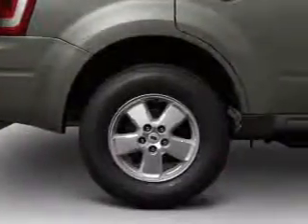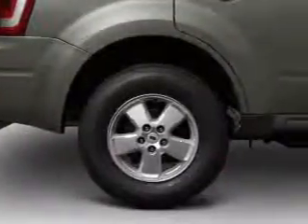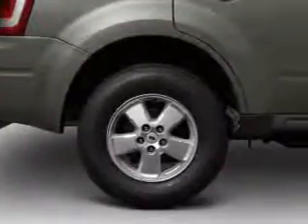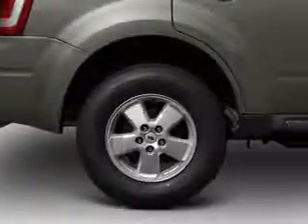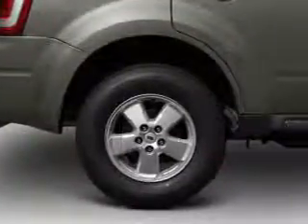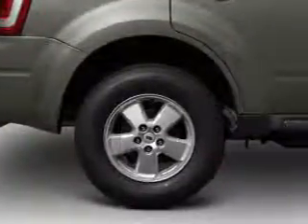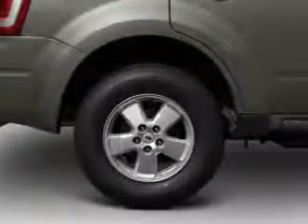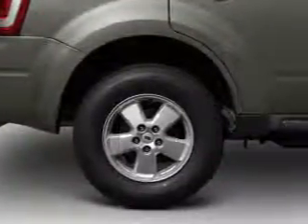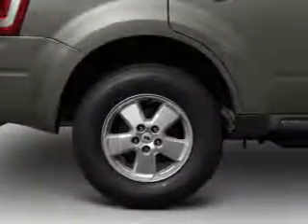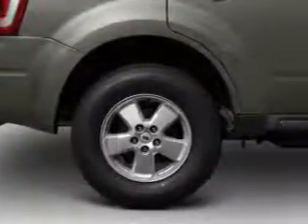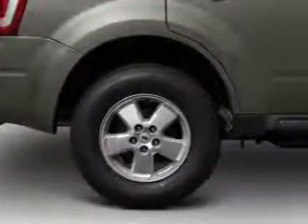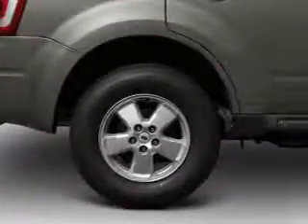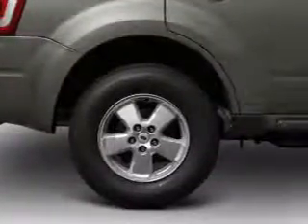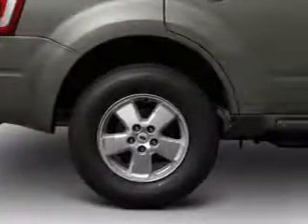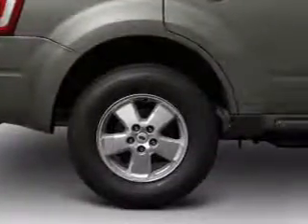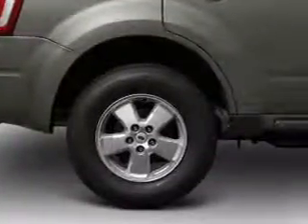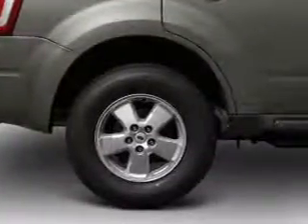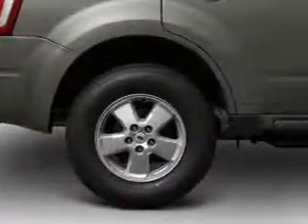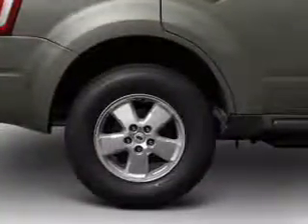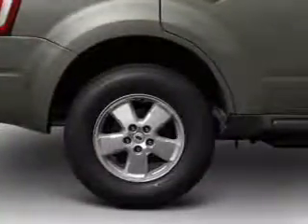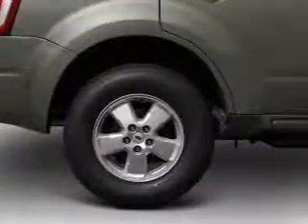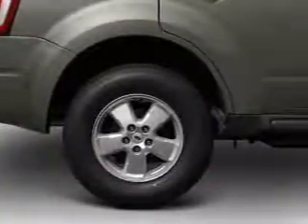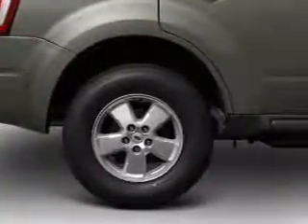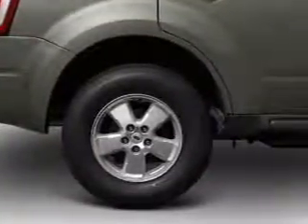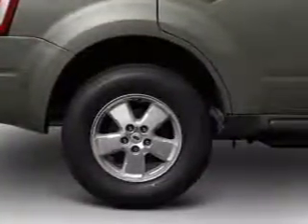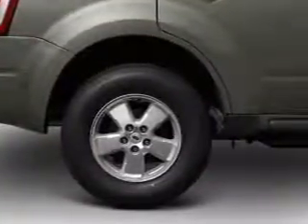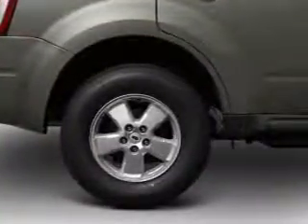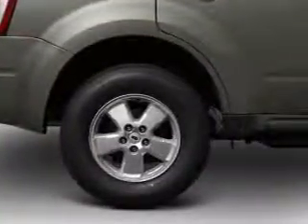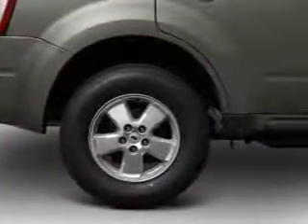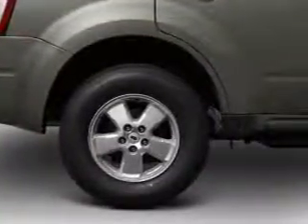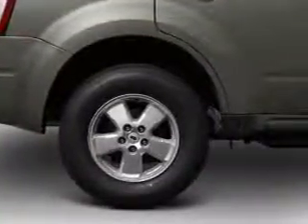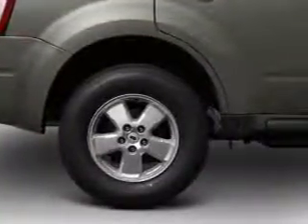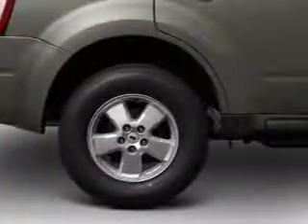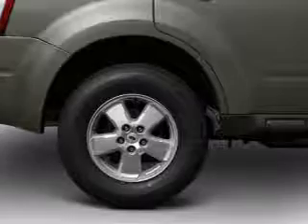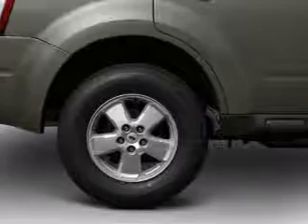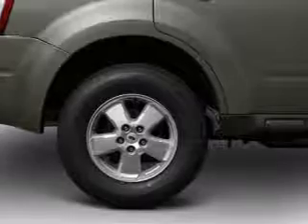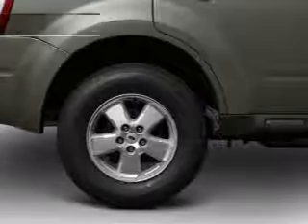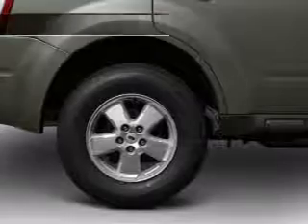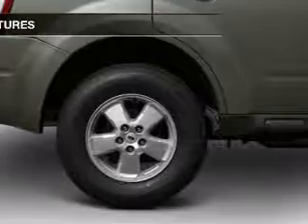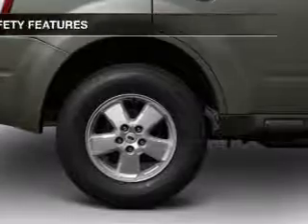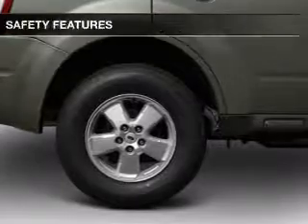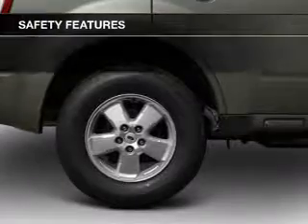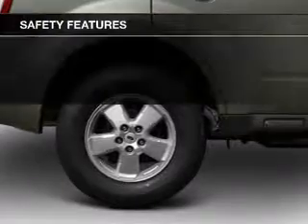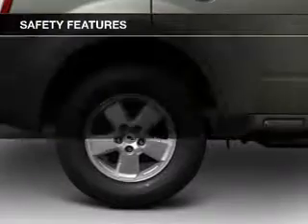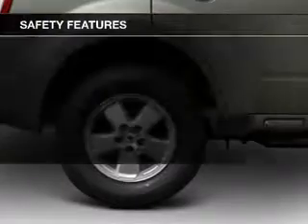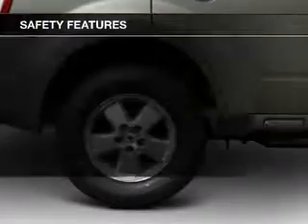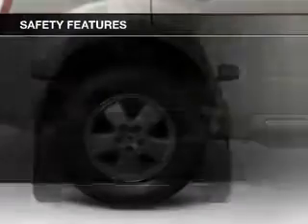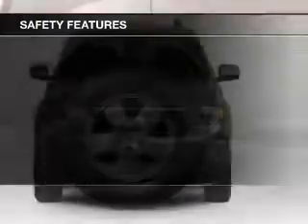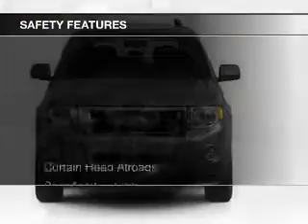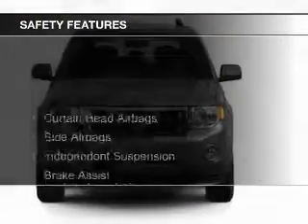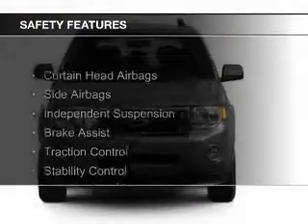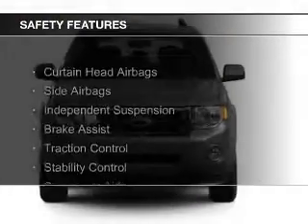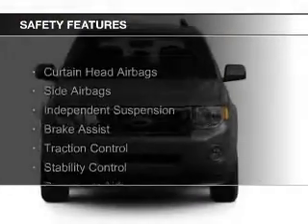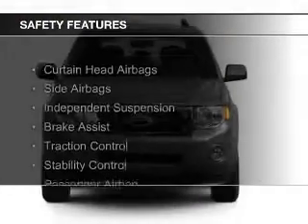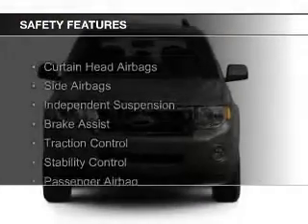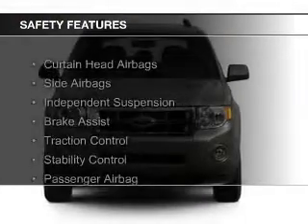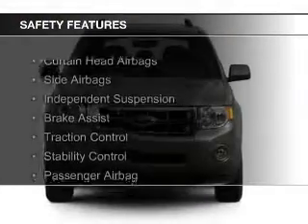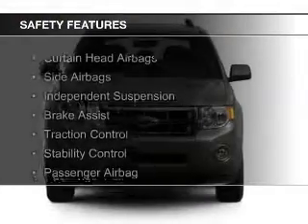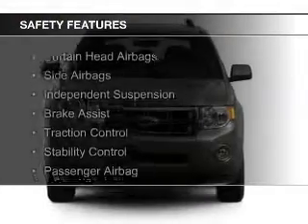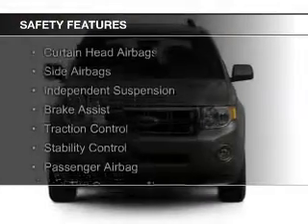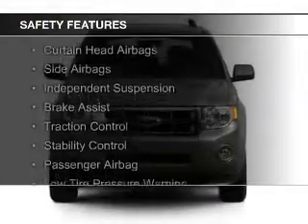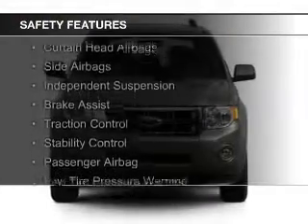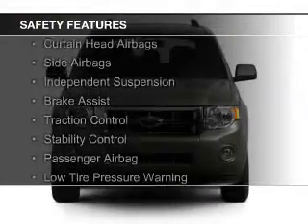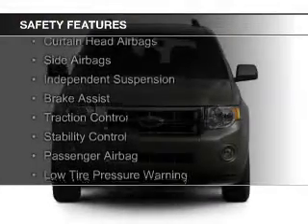Split rear seats, a trip computer, an MP3 player. Safety was made a priority with these features.